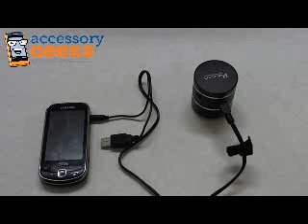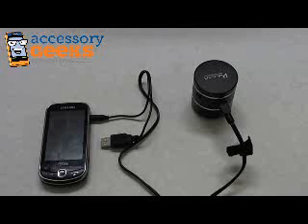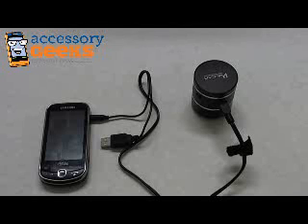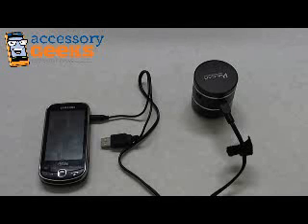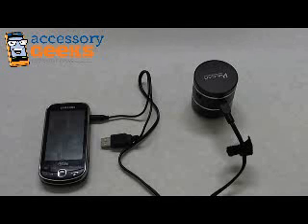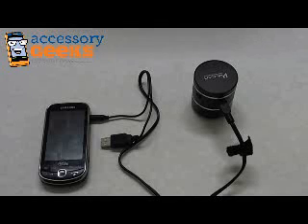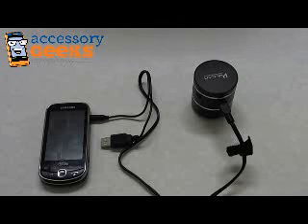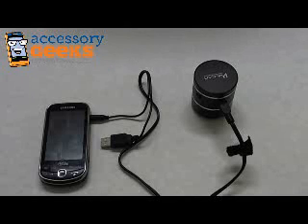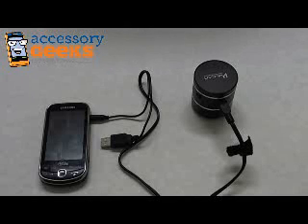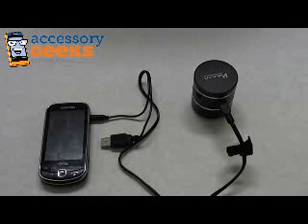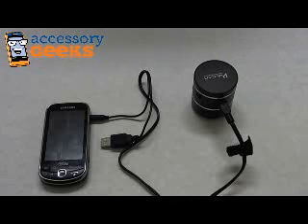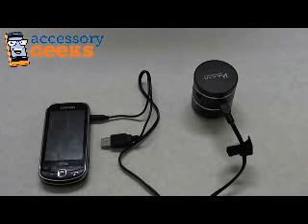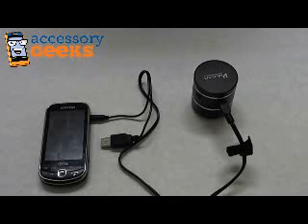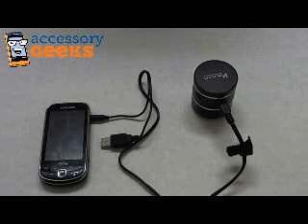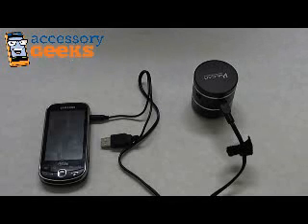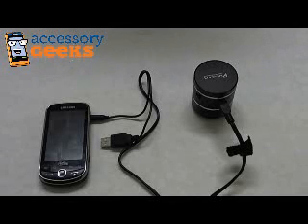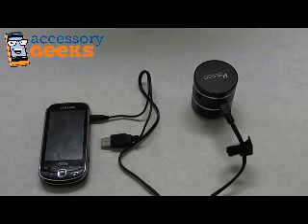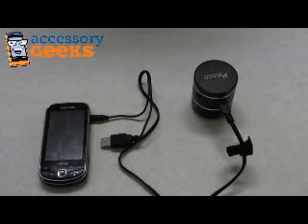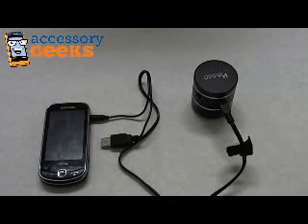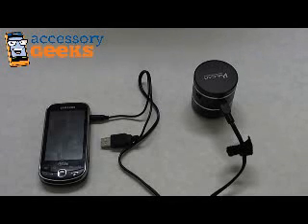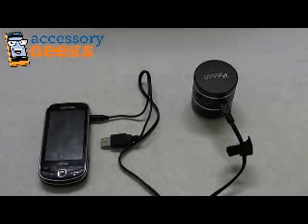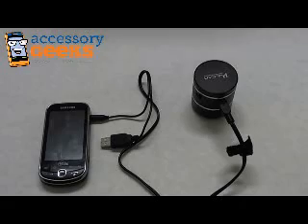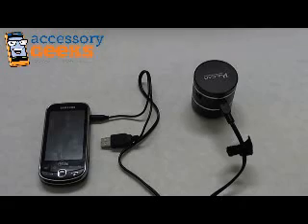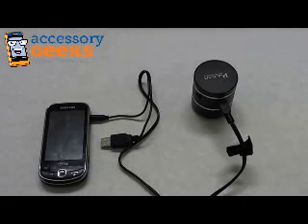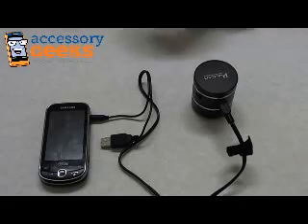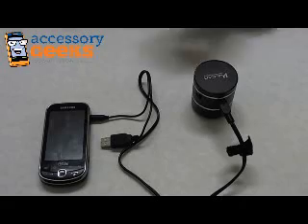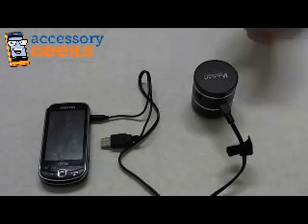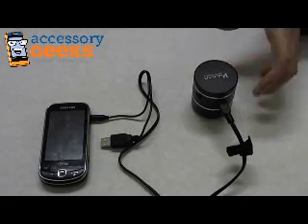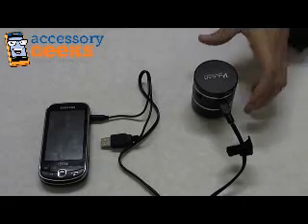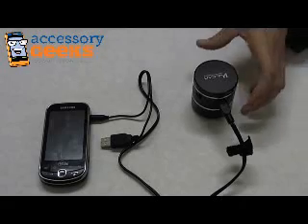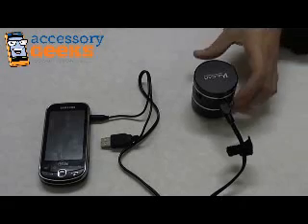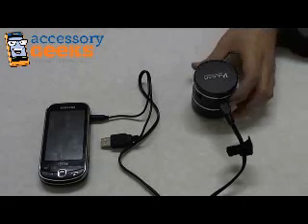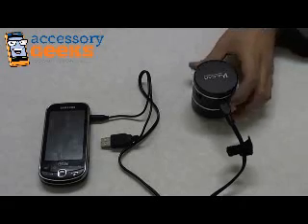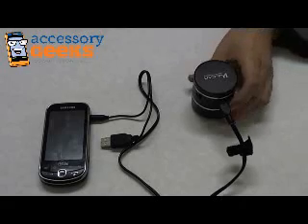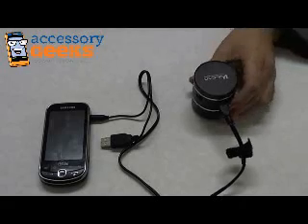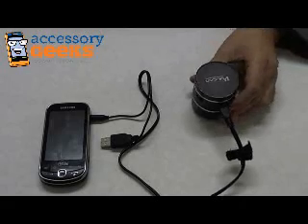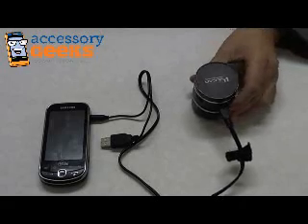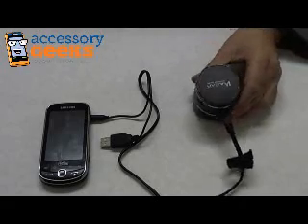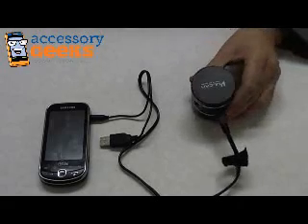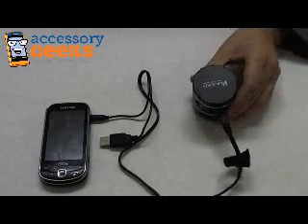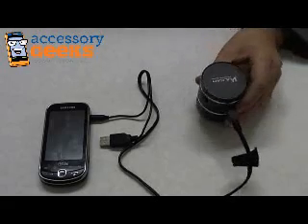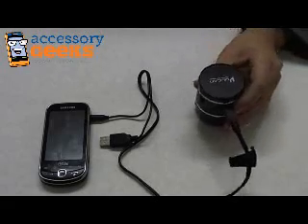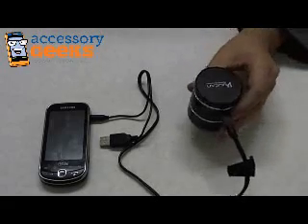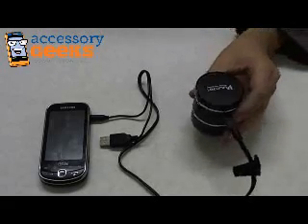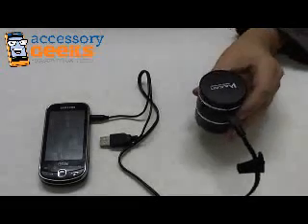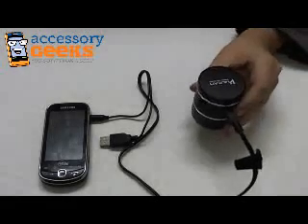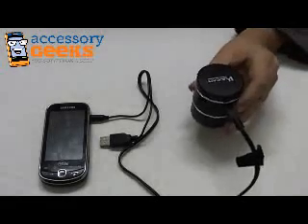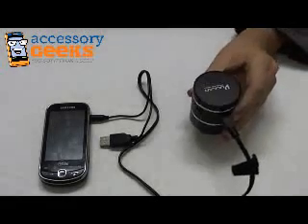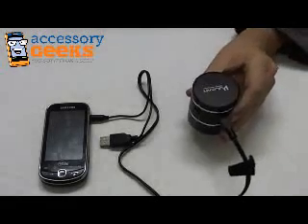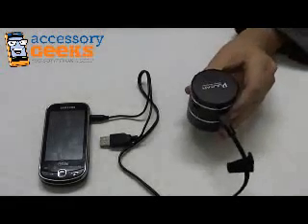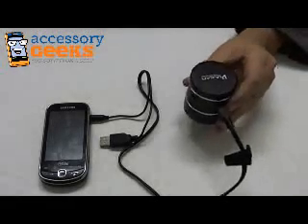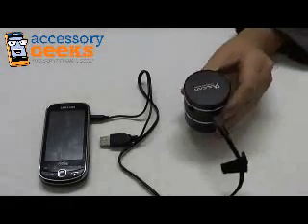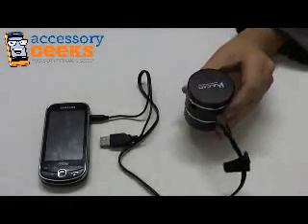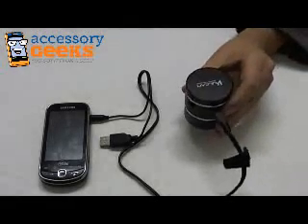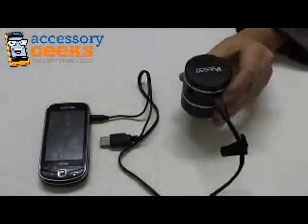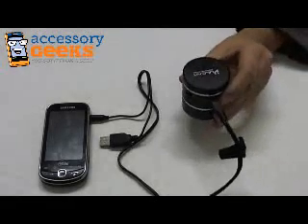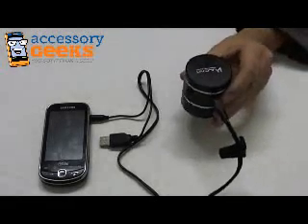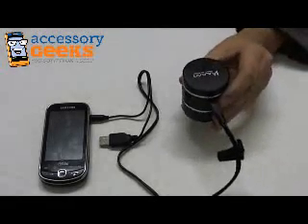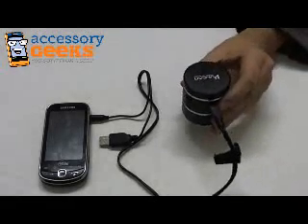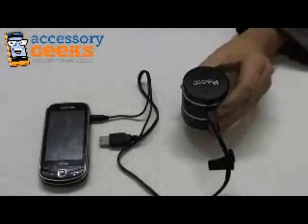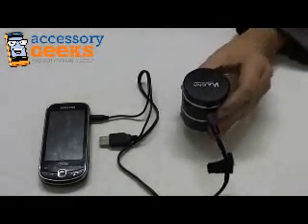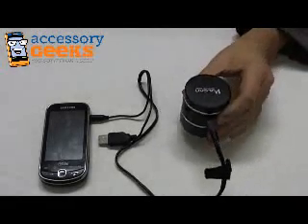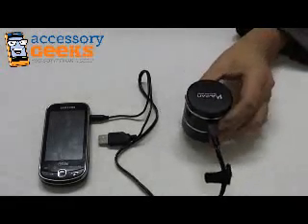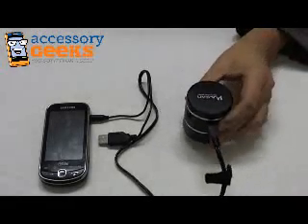Hey guys, this is Camera Geek from AccessoryGeeks.com showing you today the original Vulcan Phantom Portable Solo Surface Speaker.